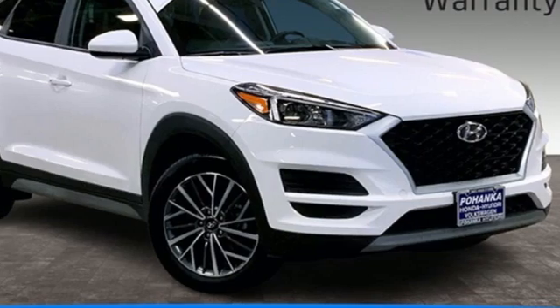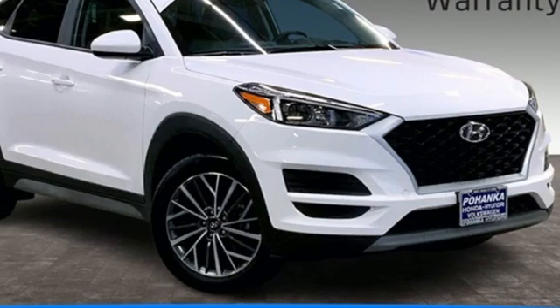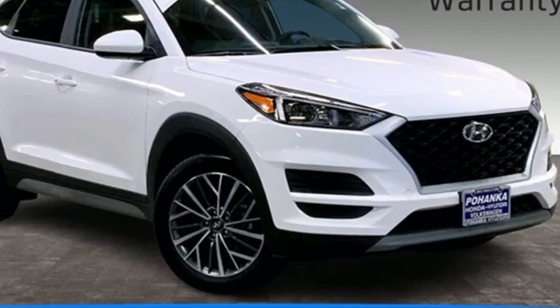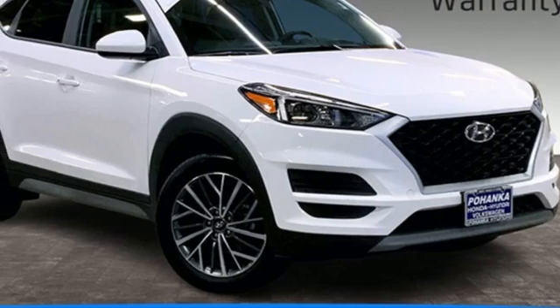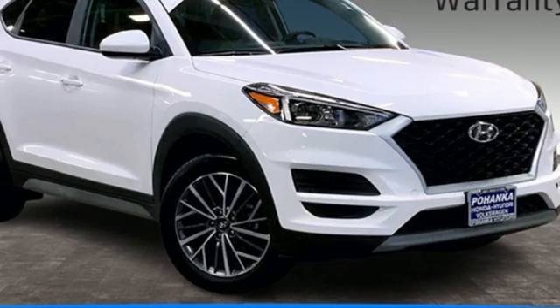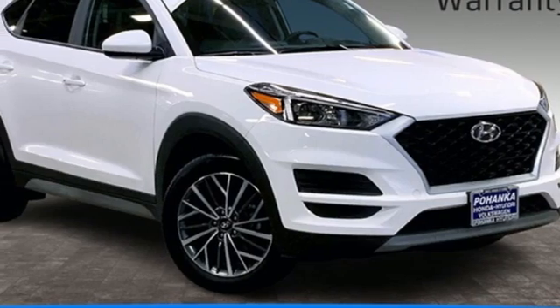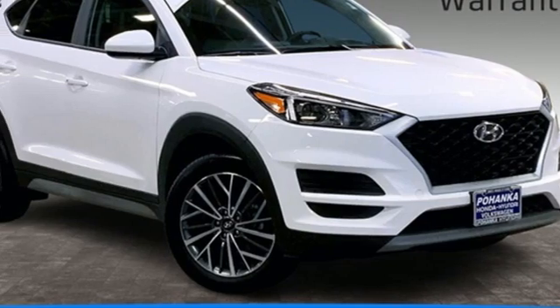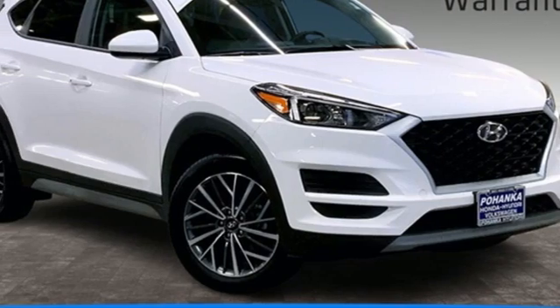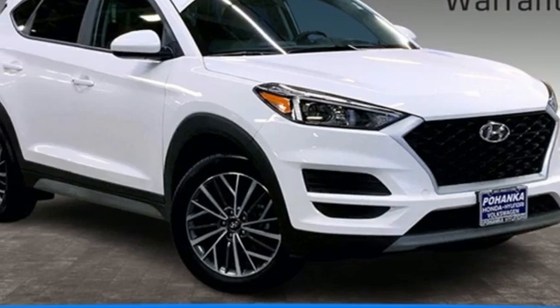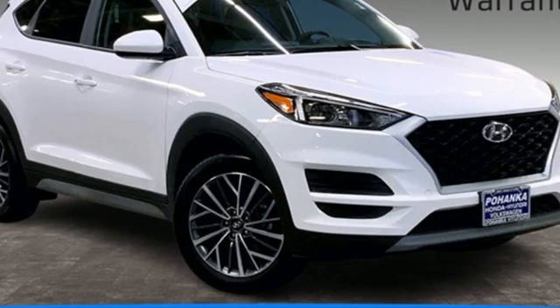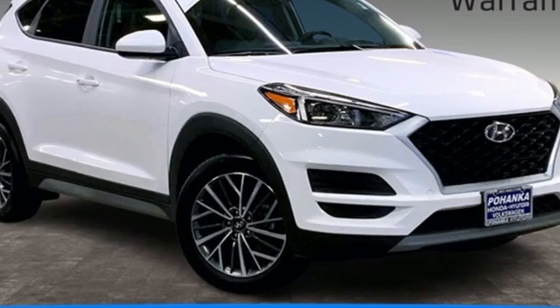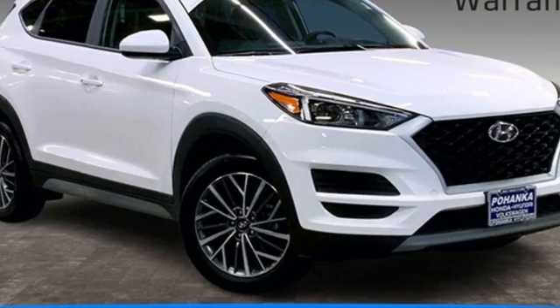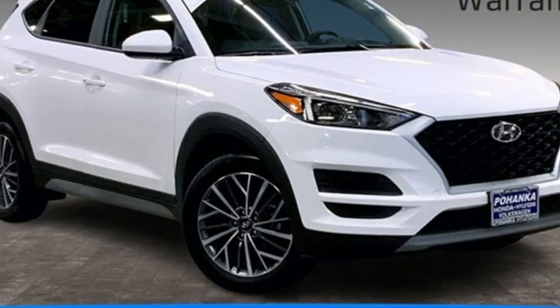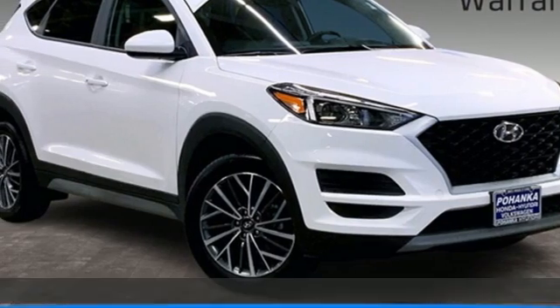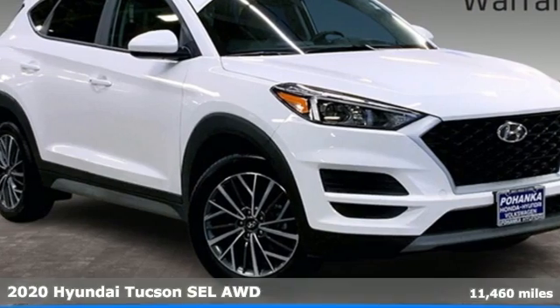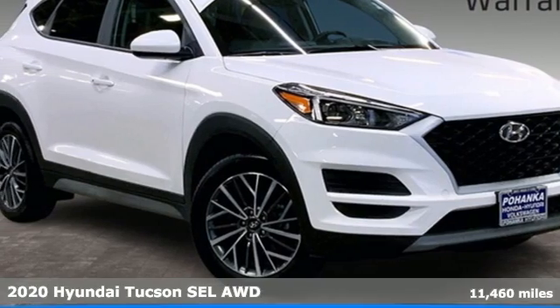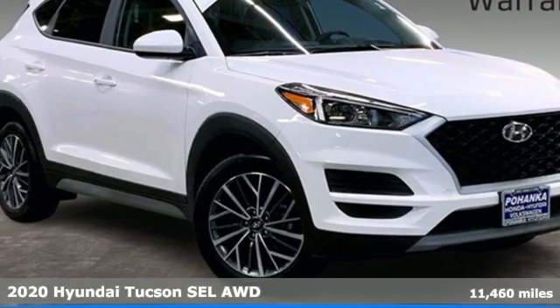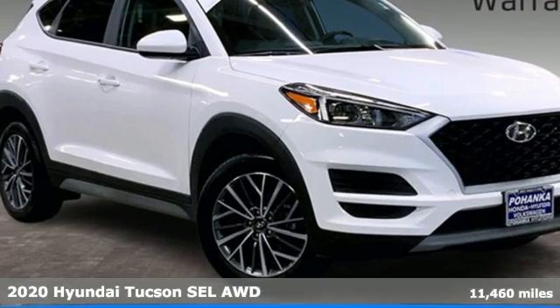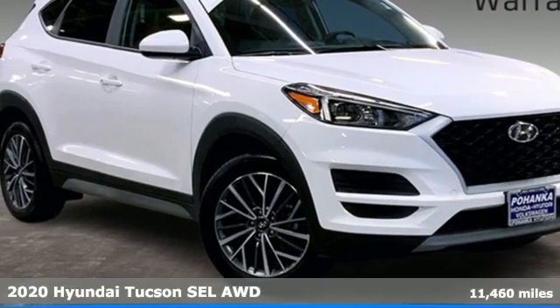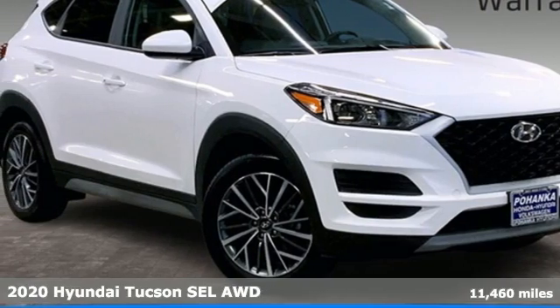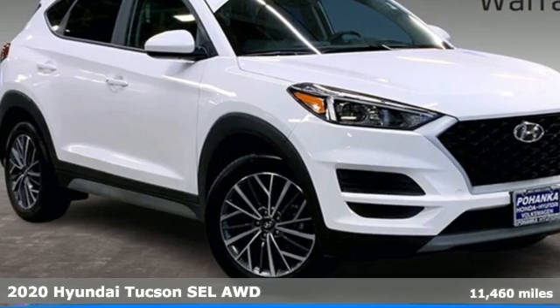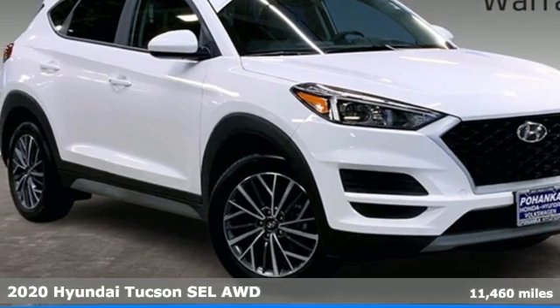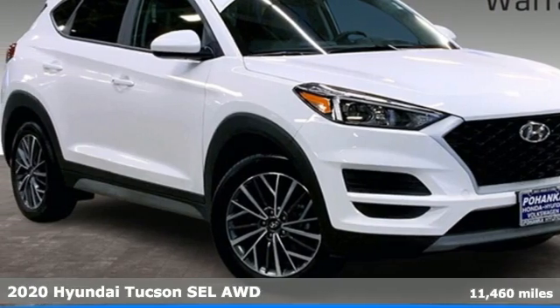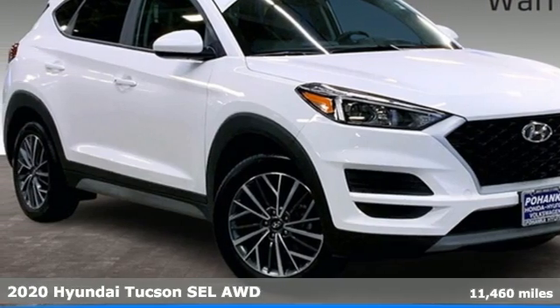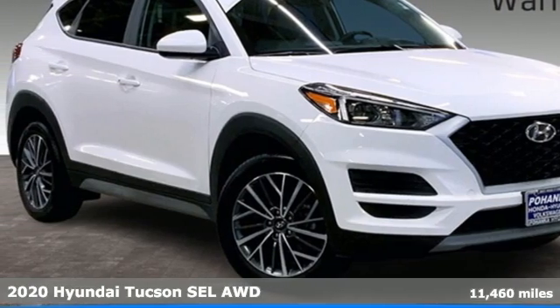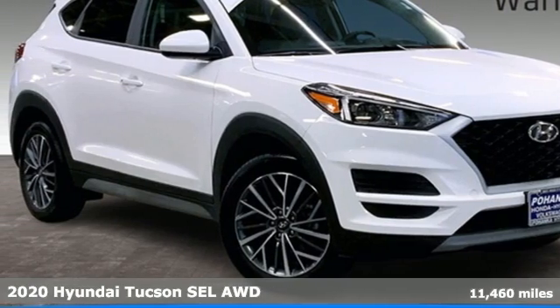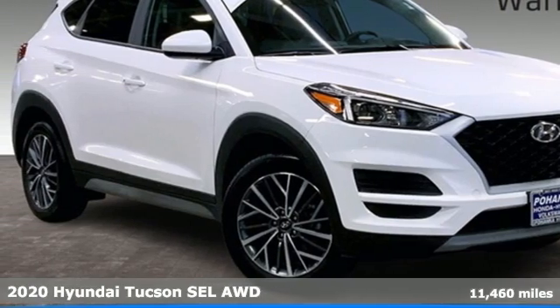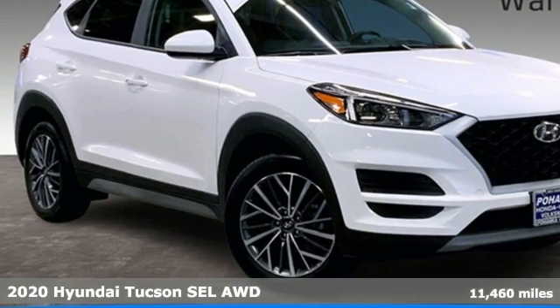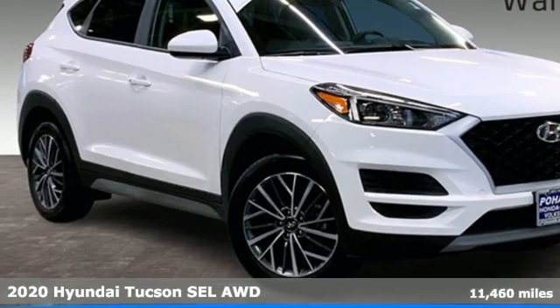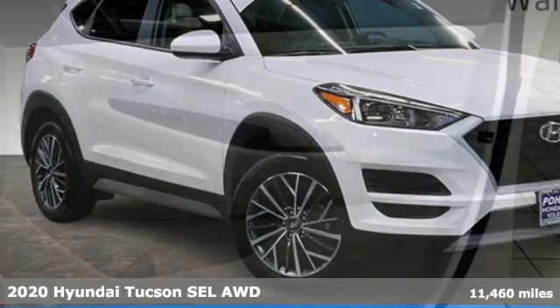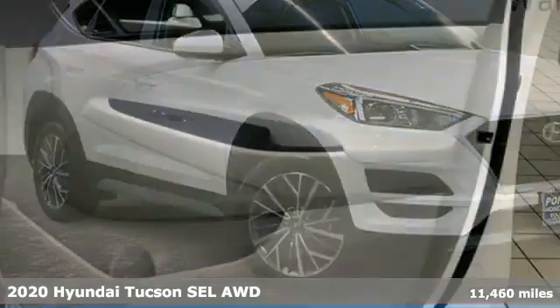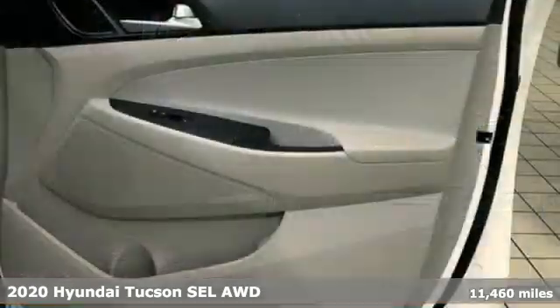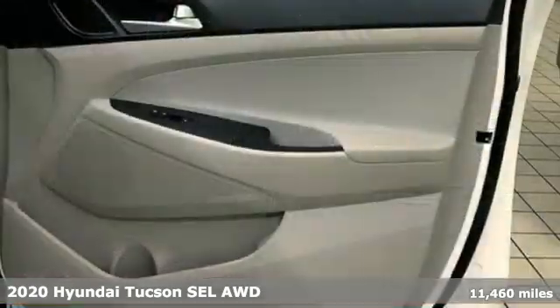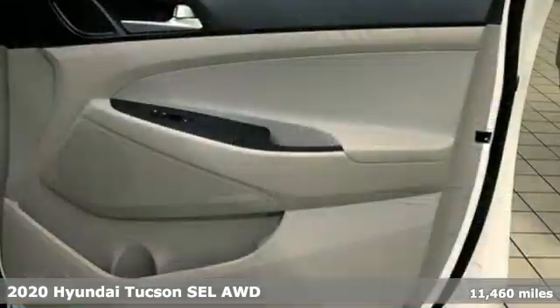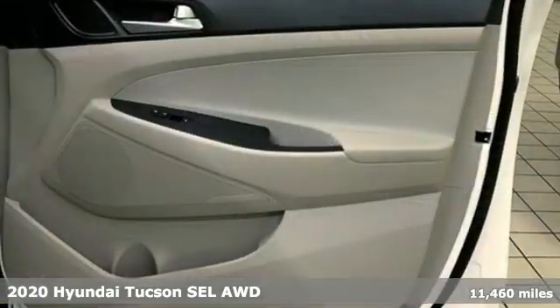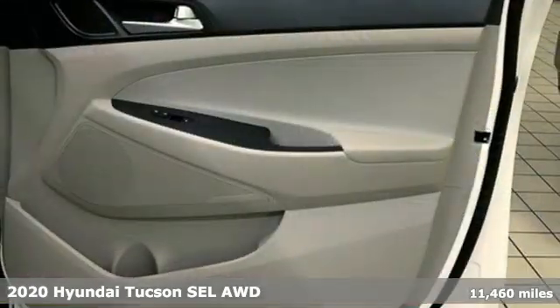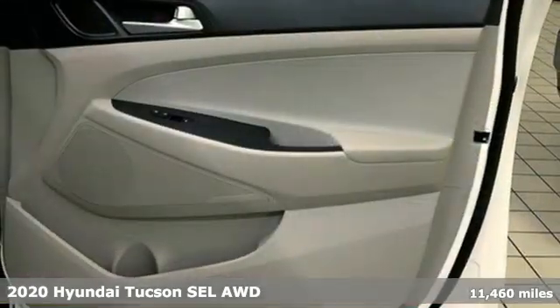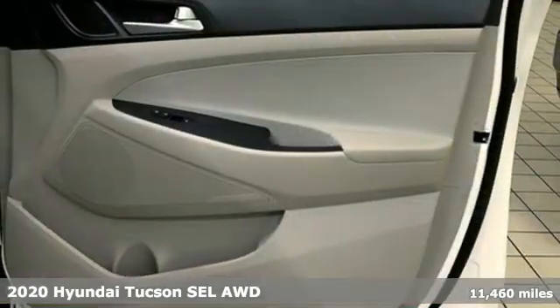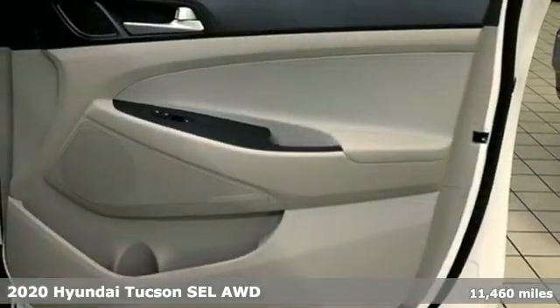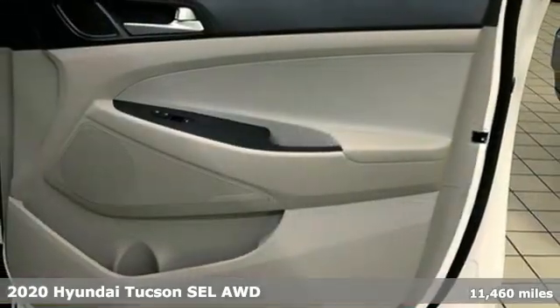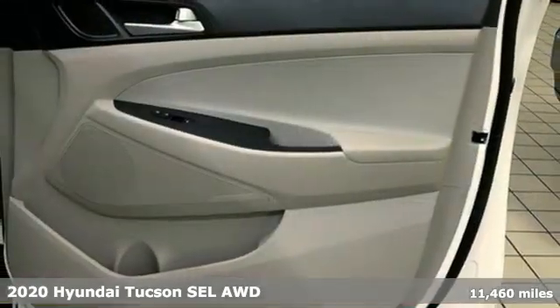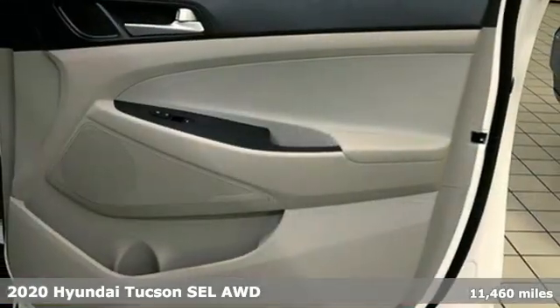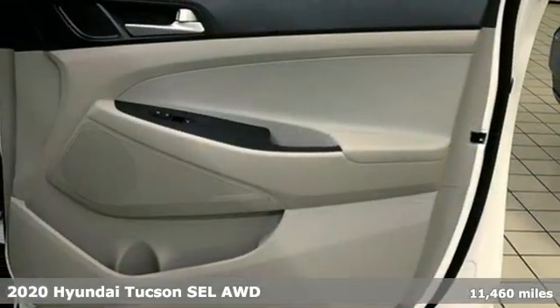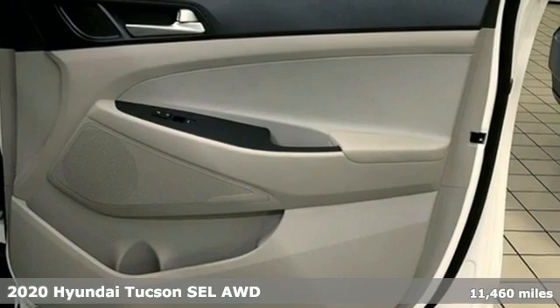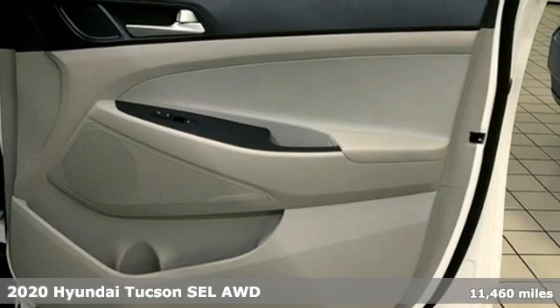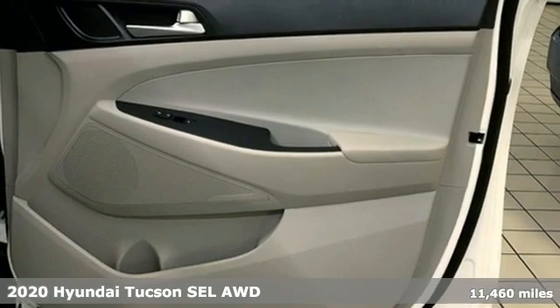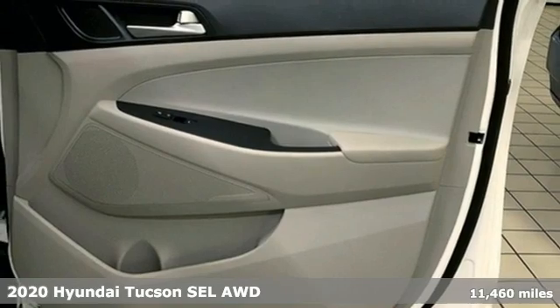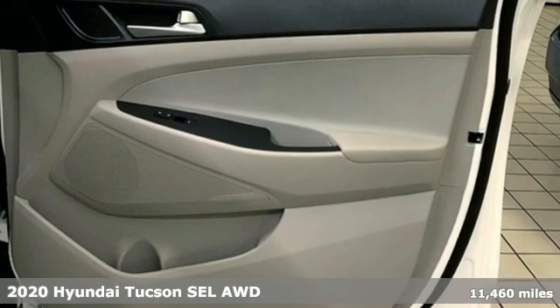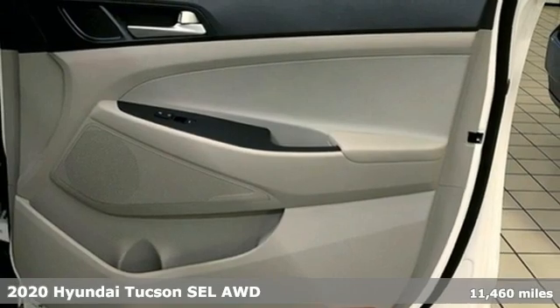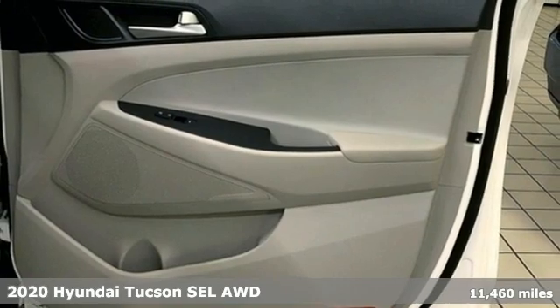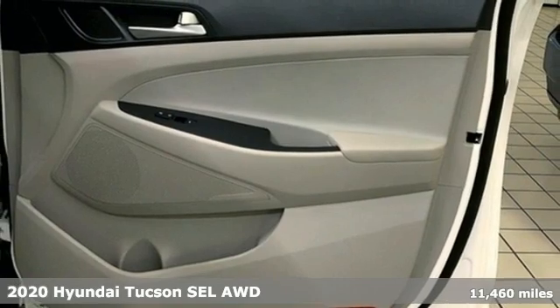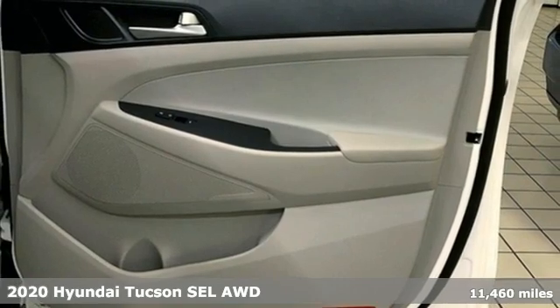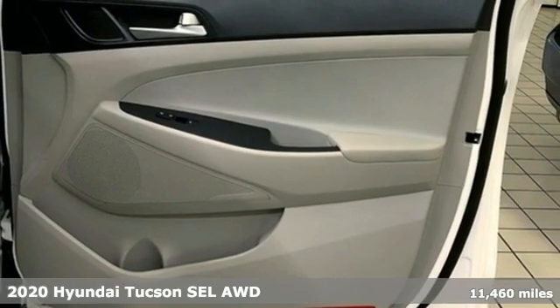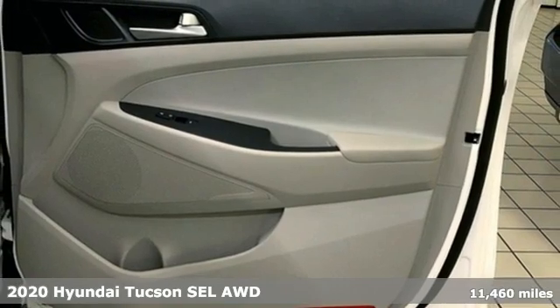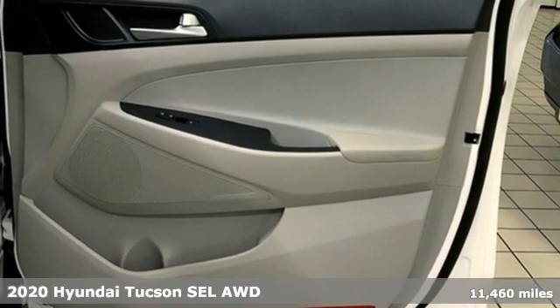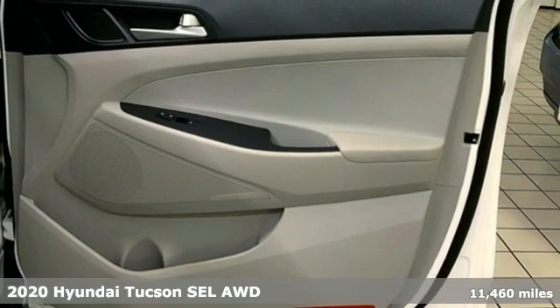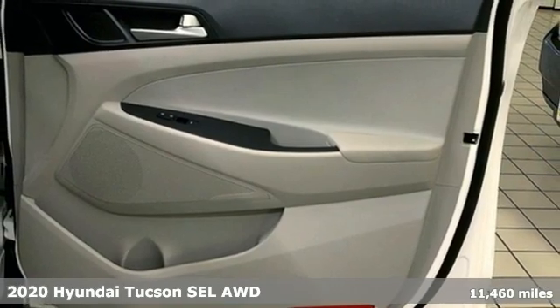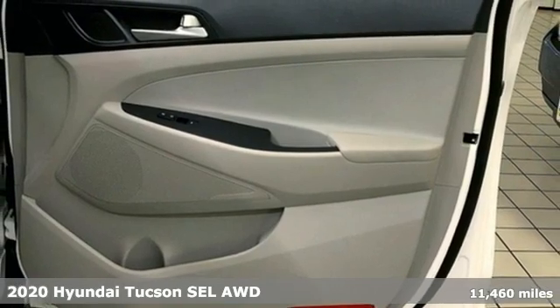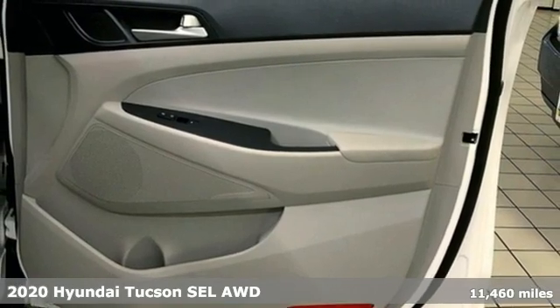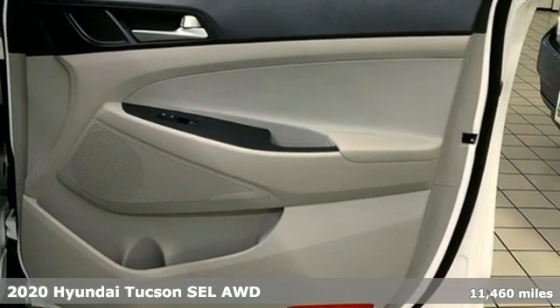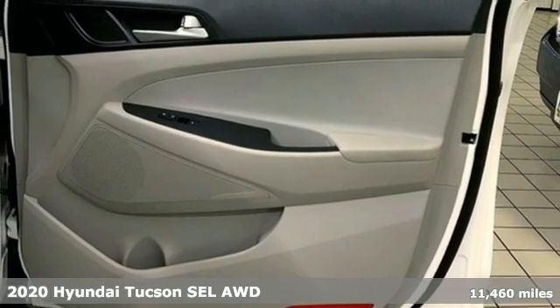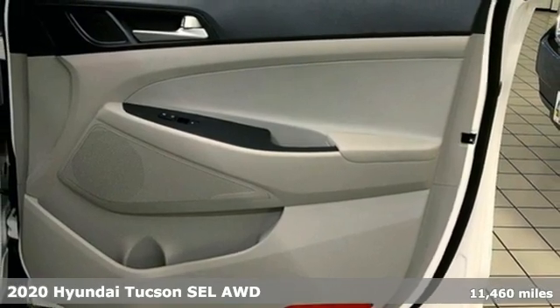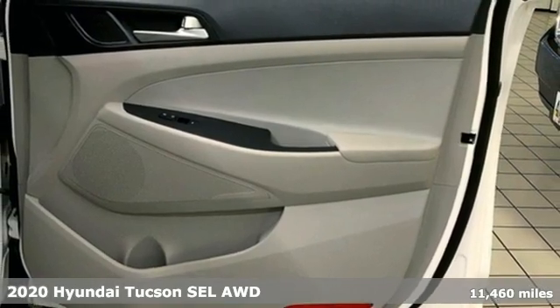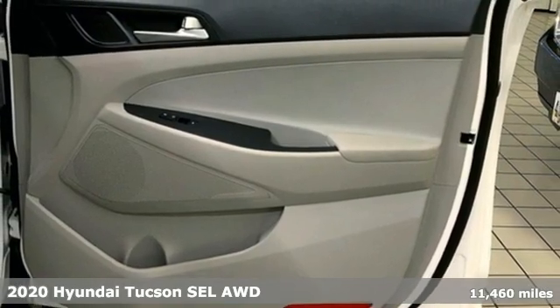It's a 2020 Hyundai Tucson. Hyundai's attention to detail means a better driving experience for you.